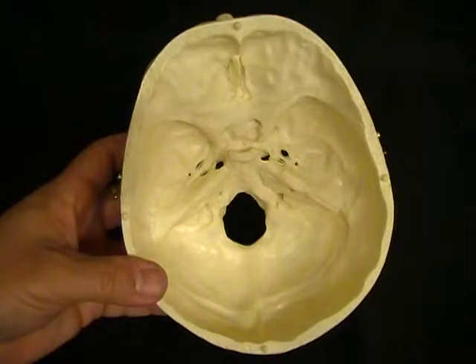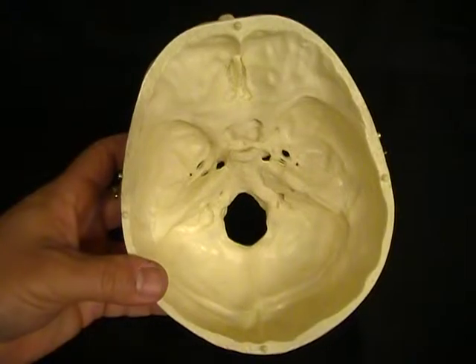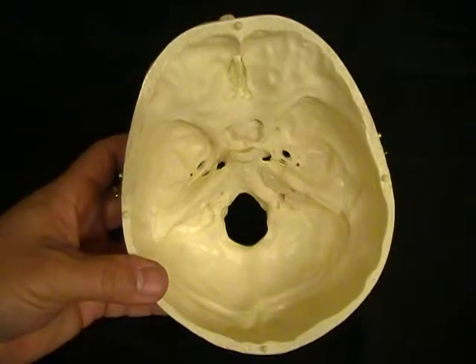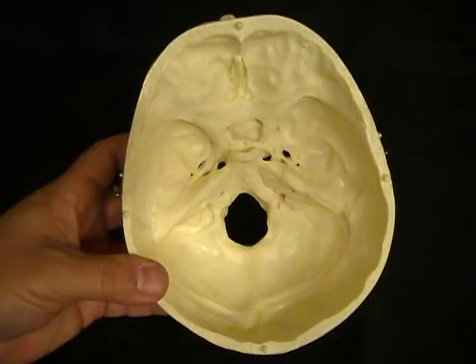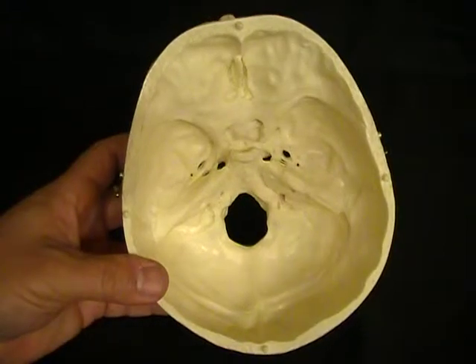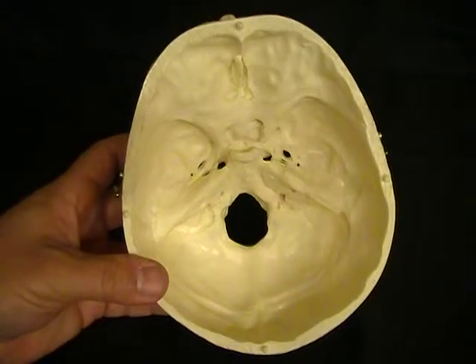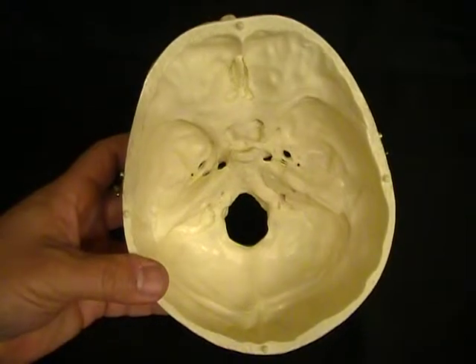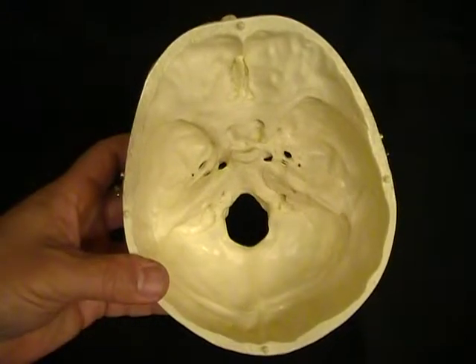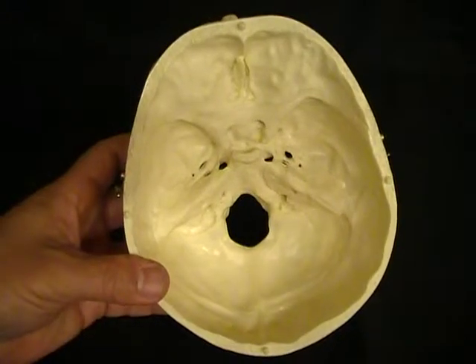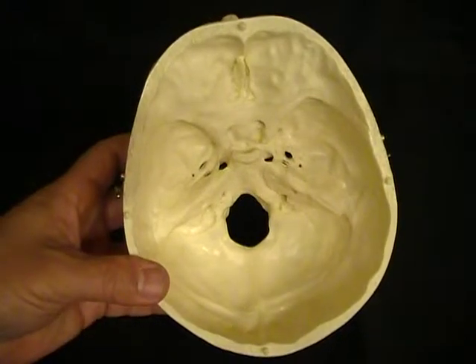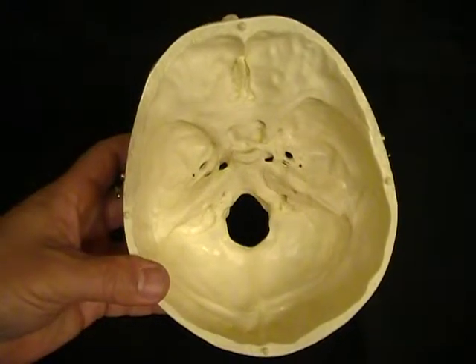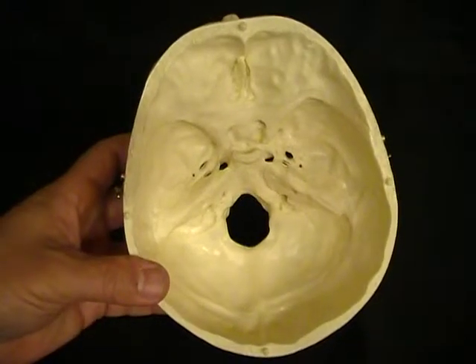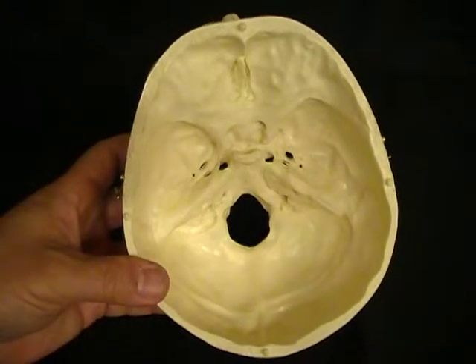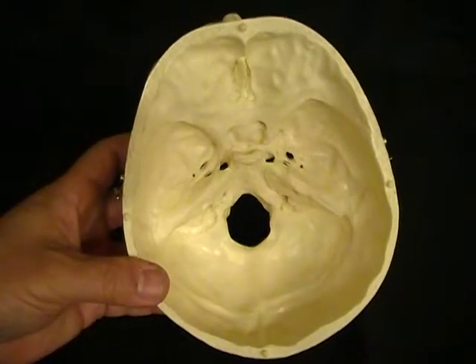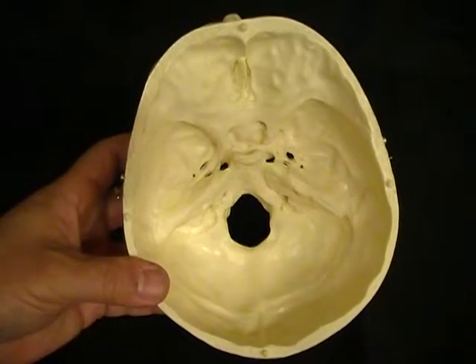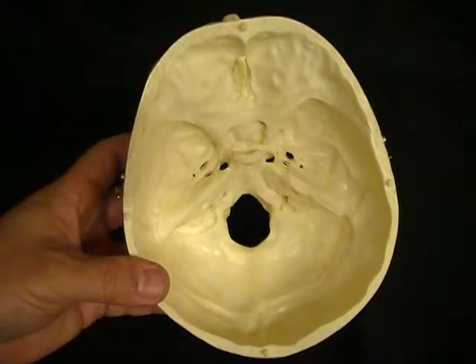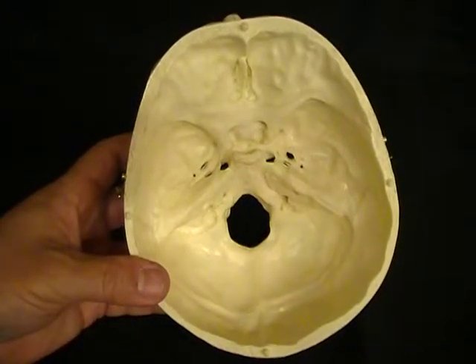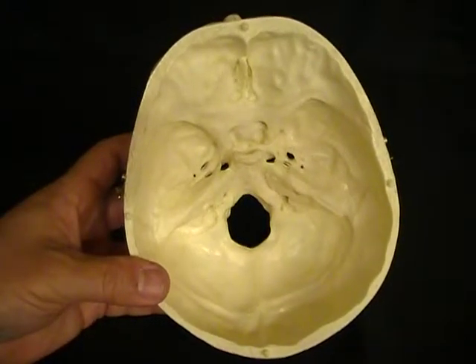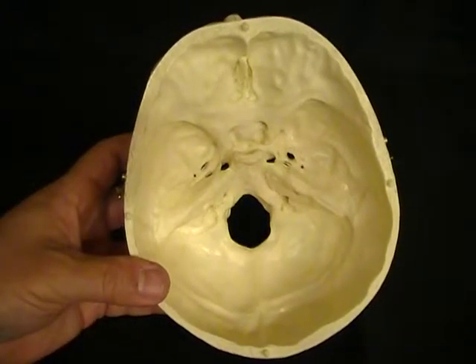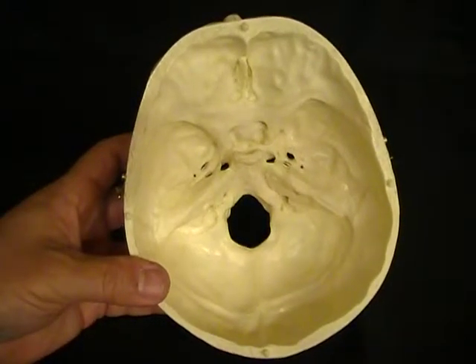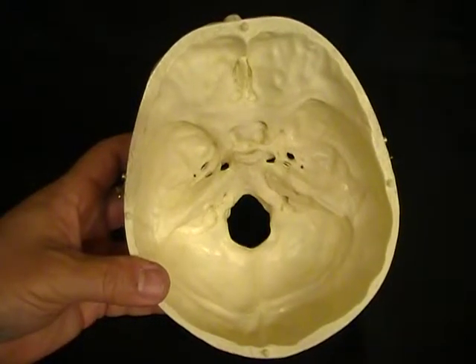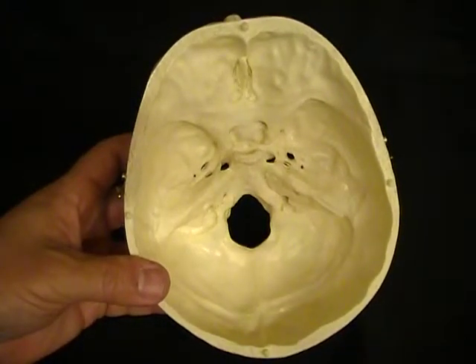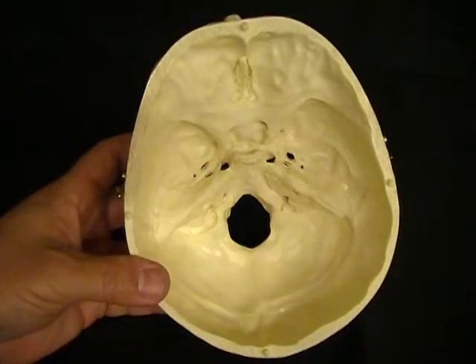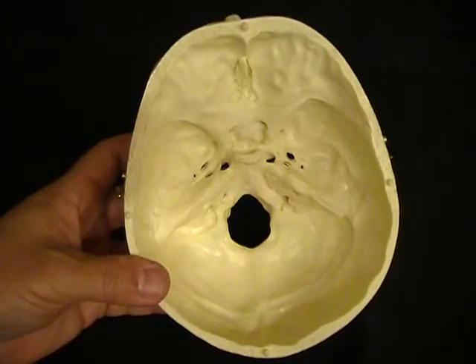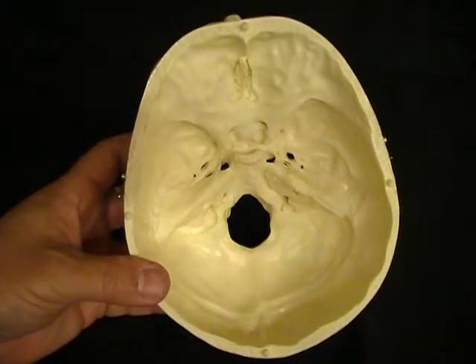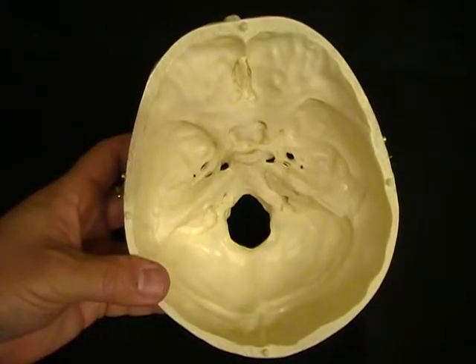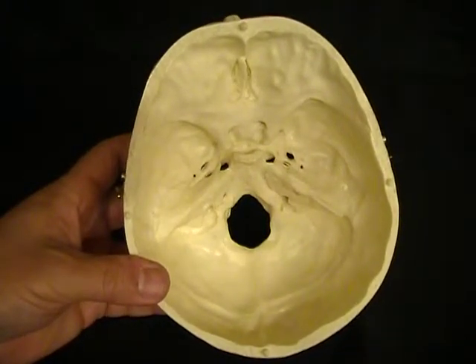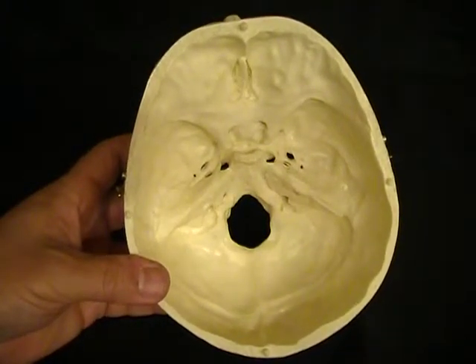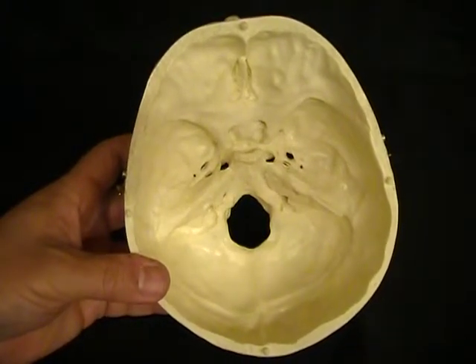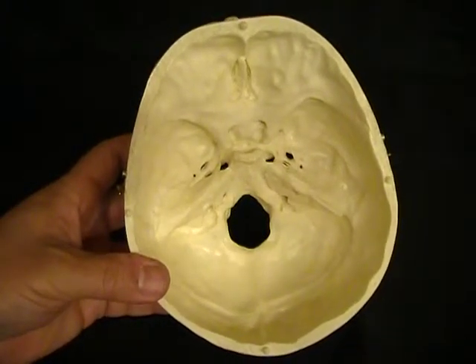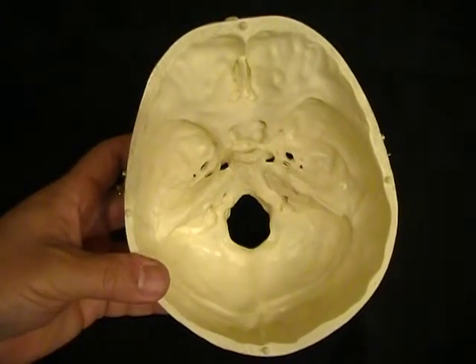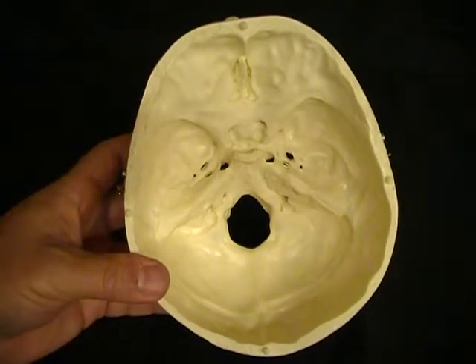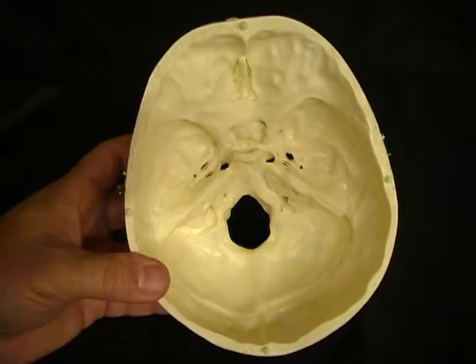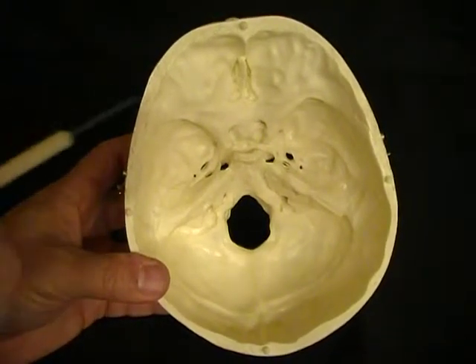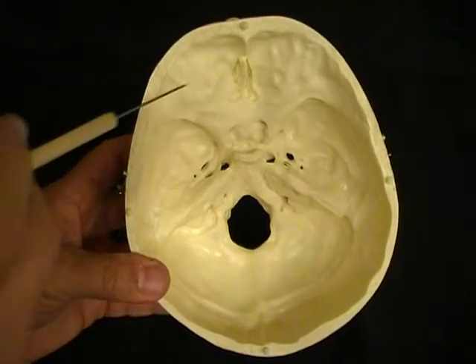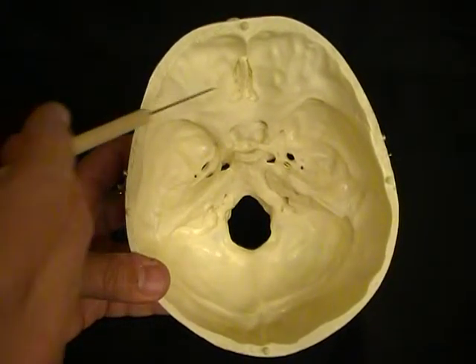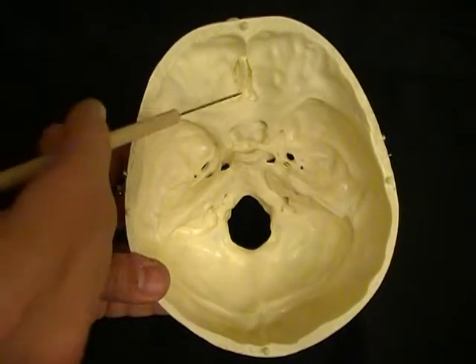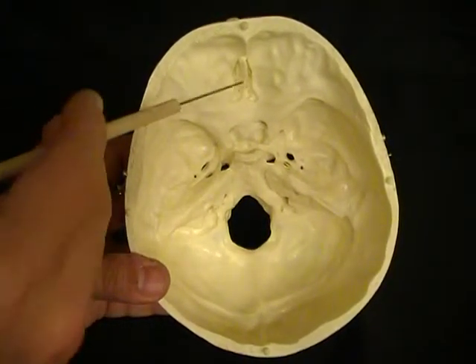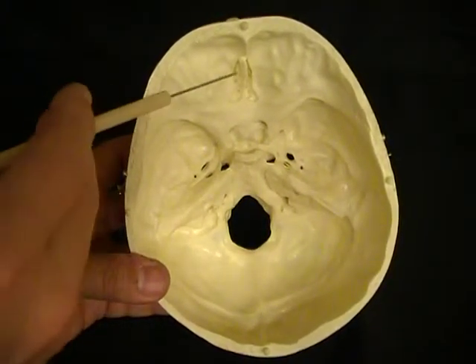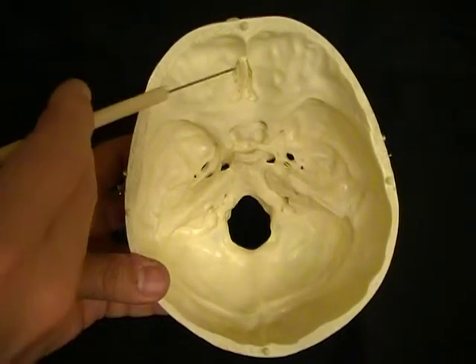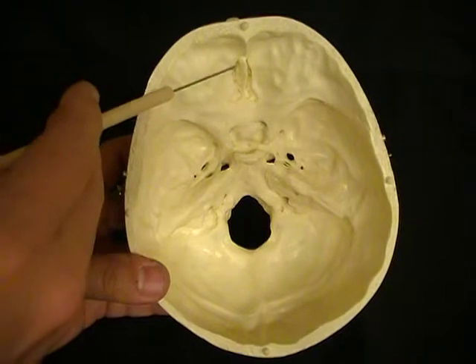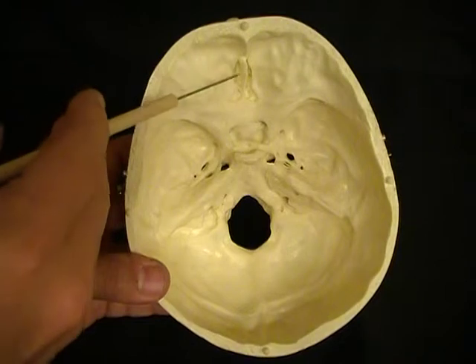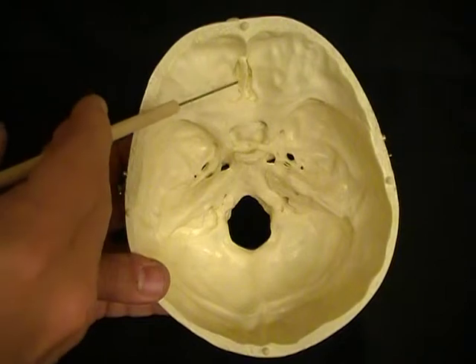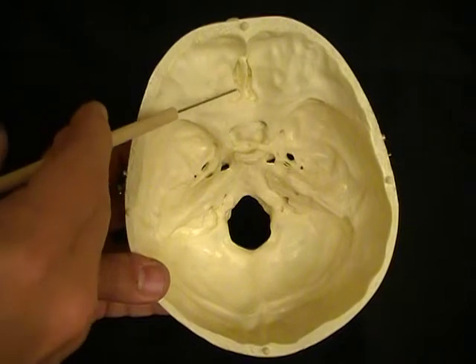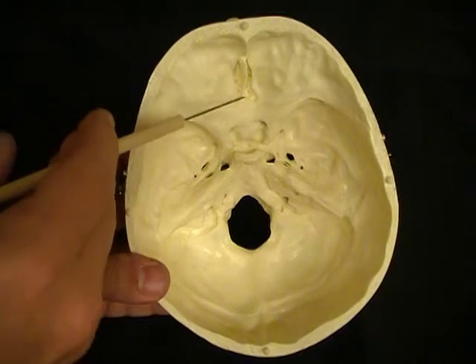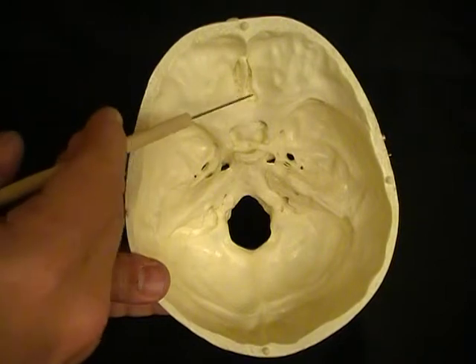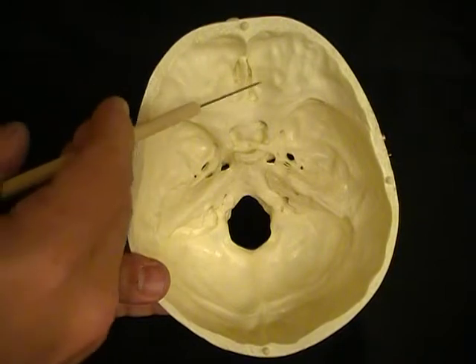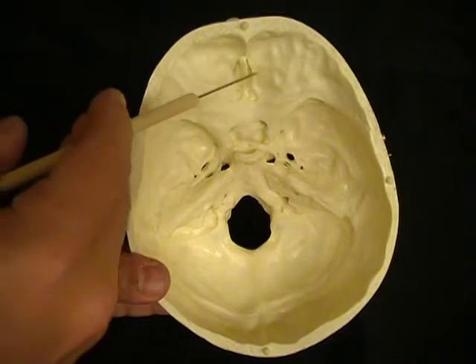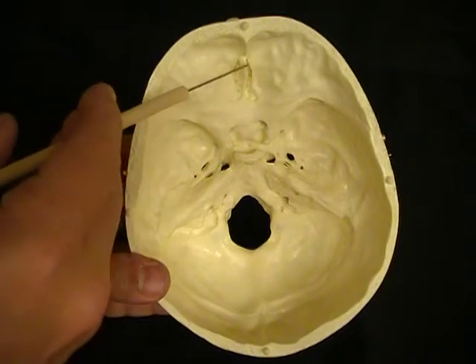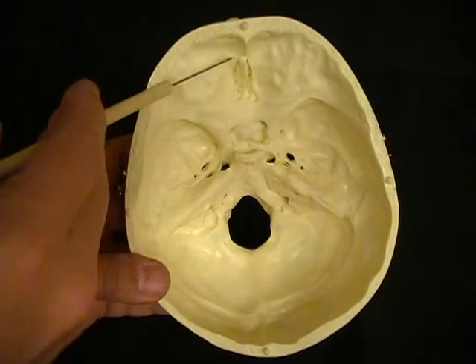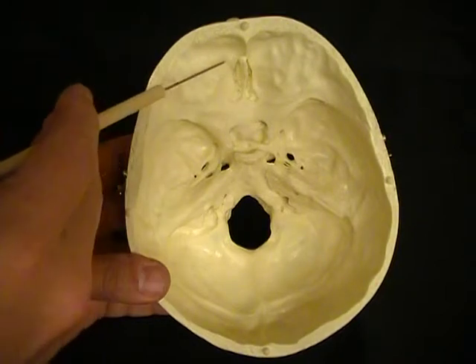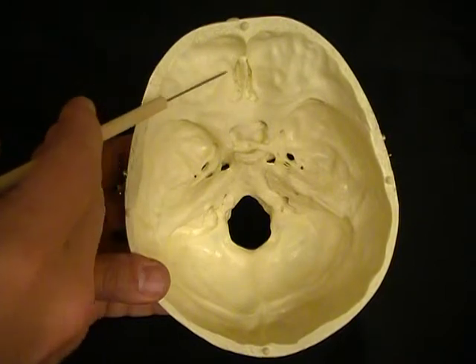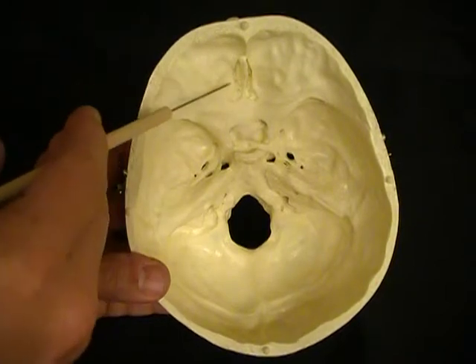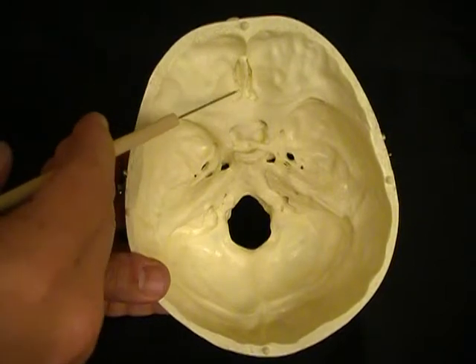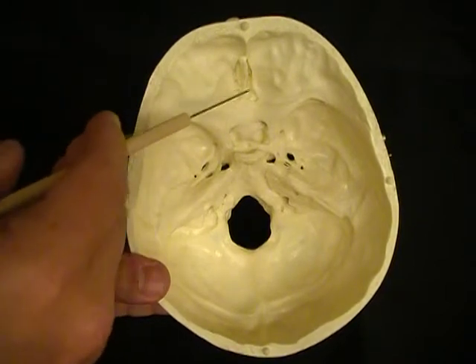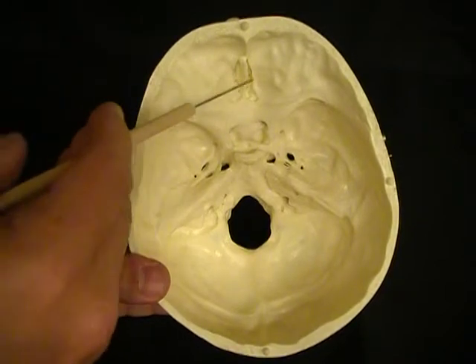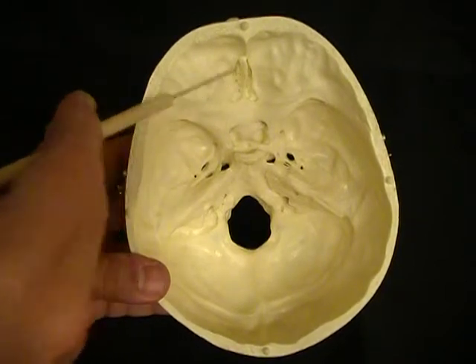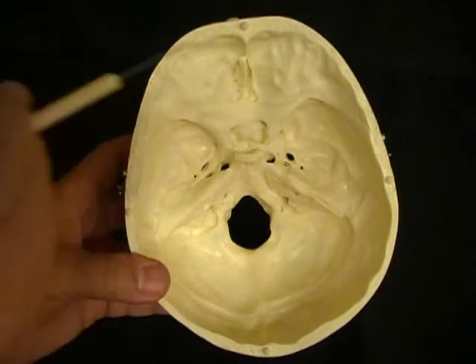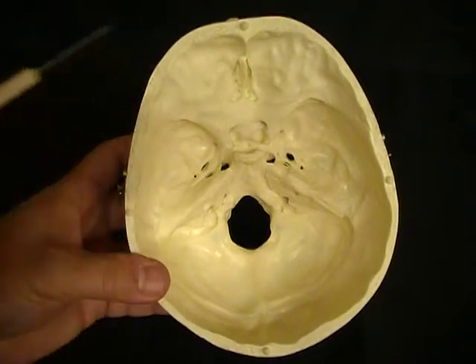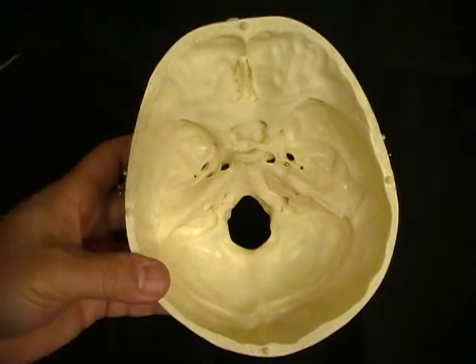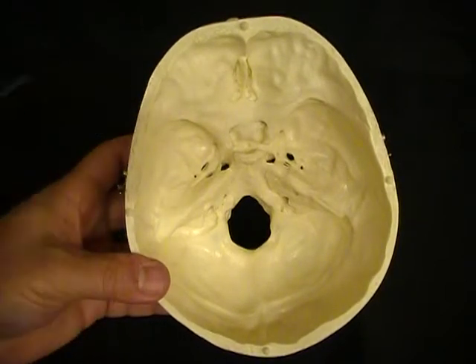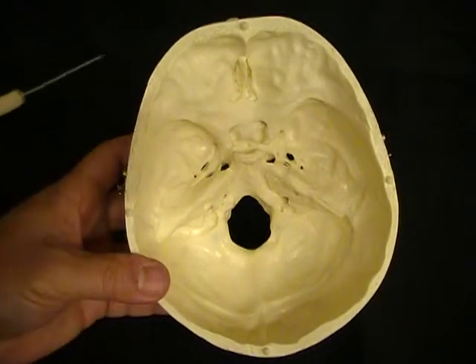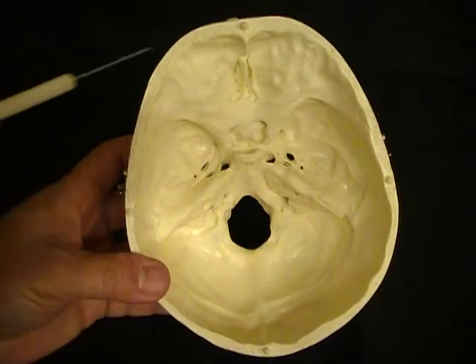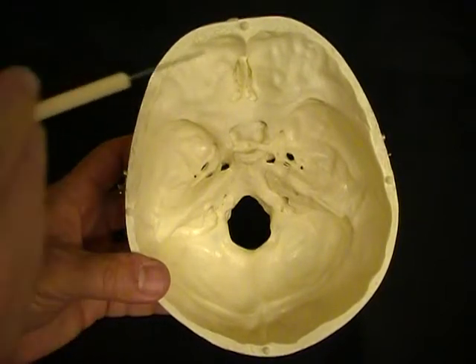We're going to look at the internal anatomy of the skull. Let's begin anteriorly with the parts of the ethmoid bone.